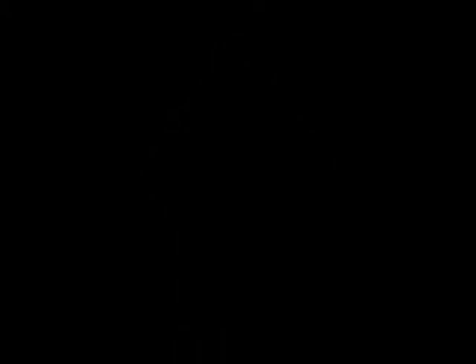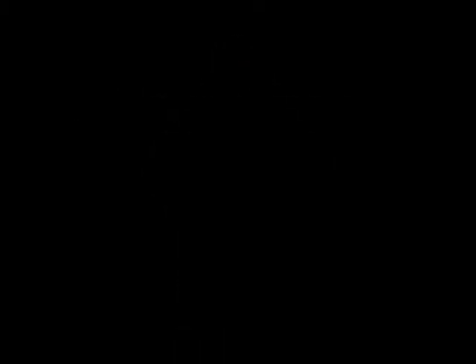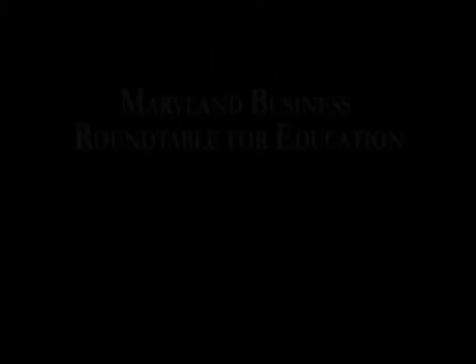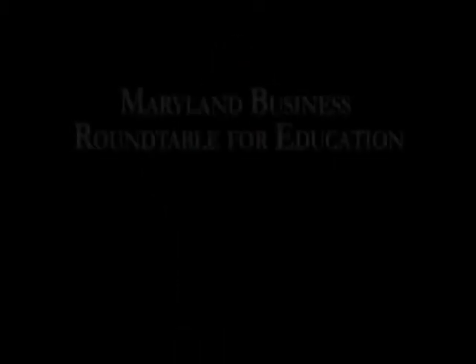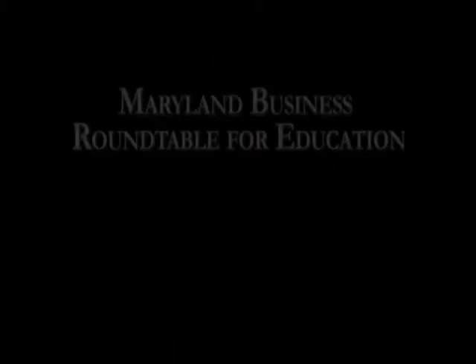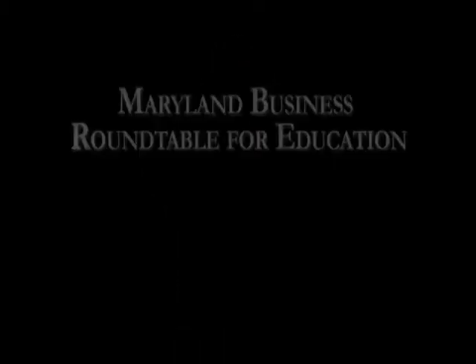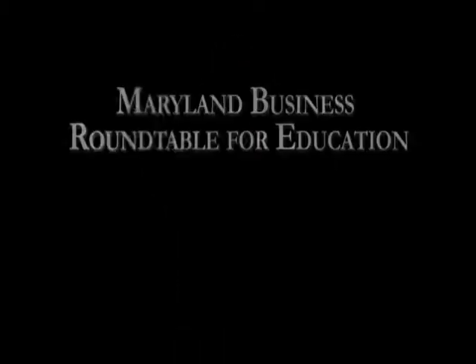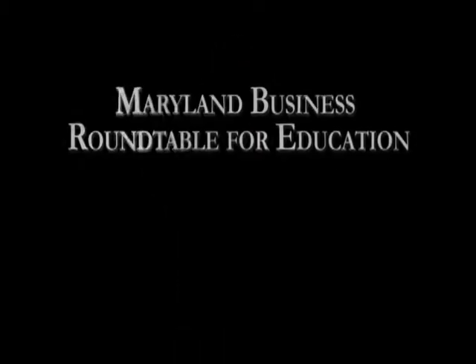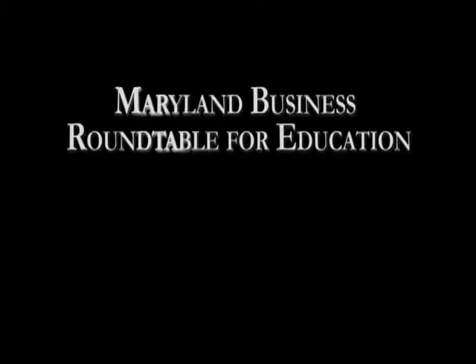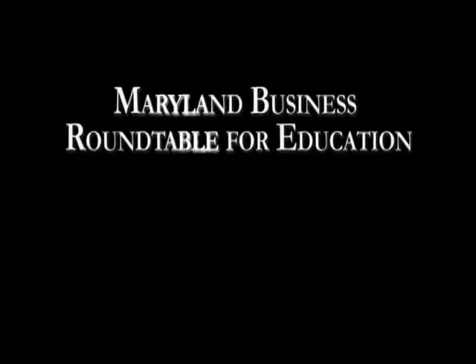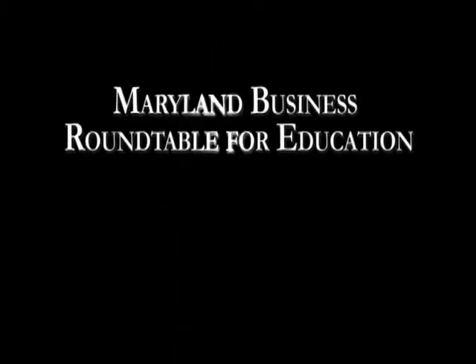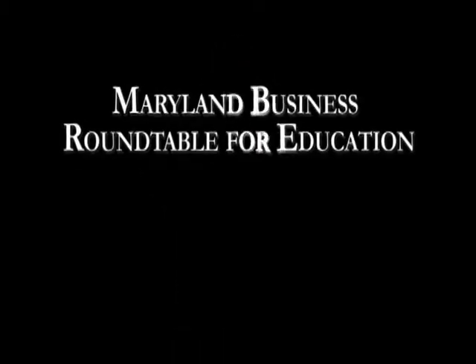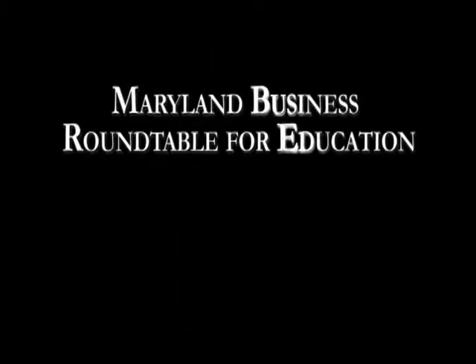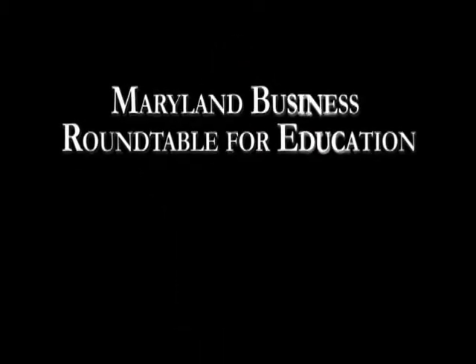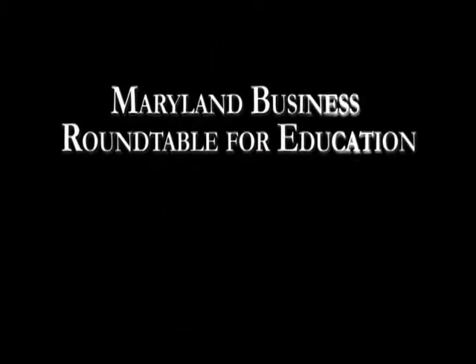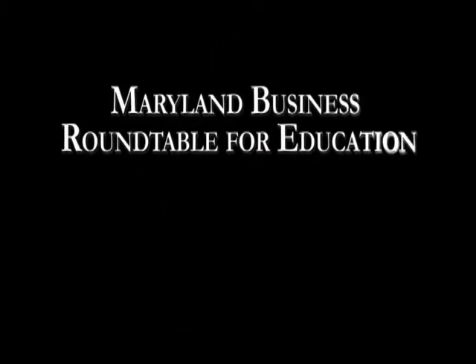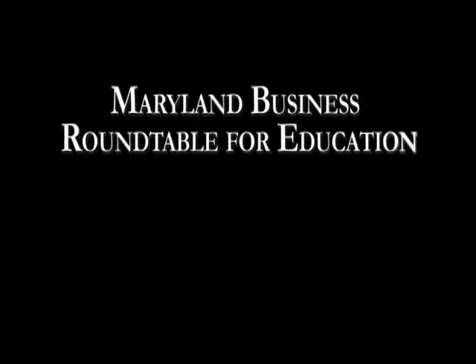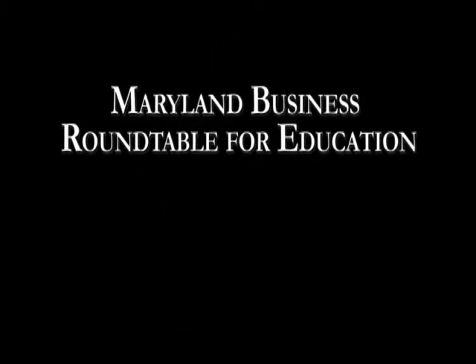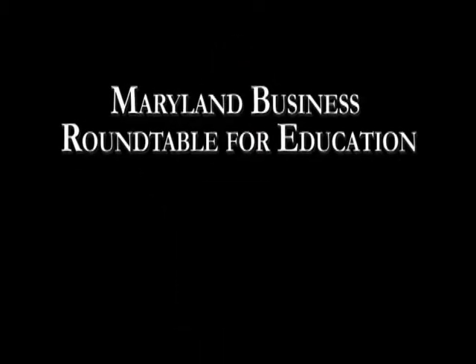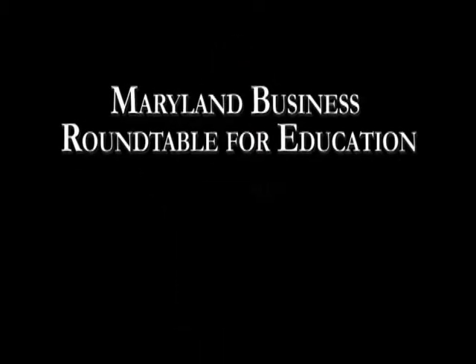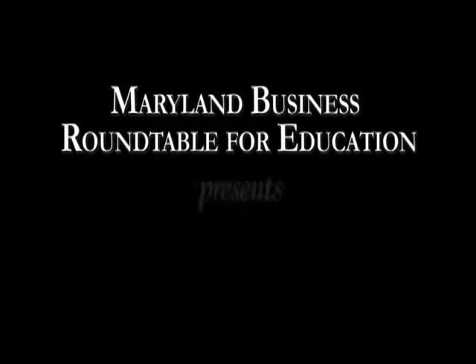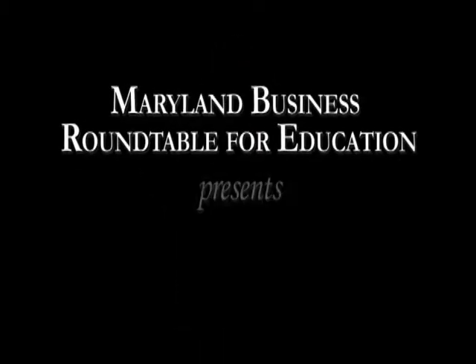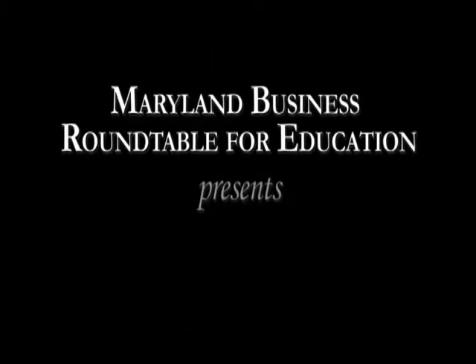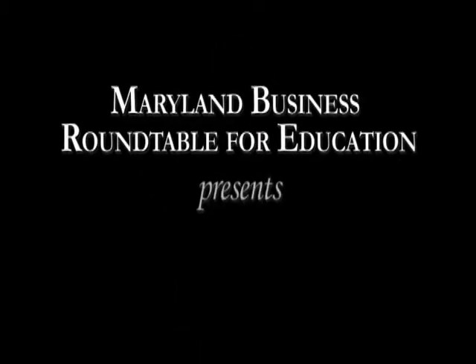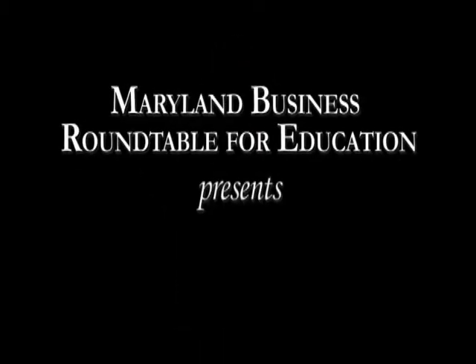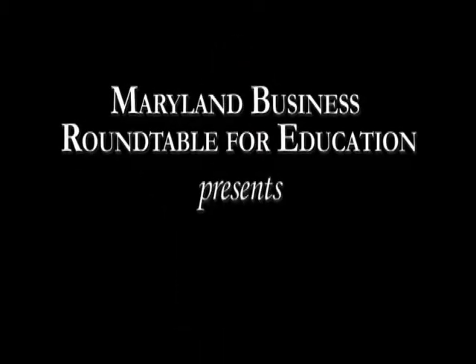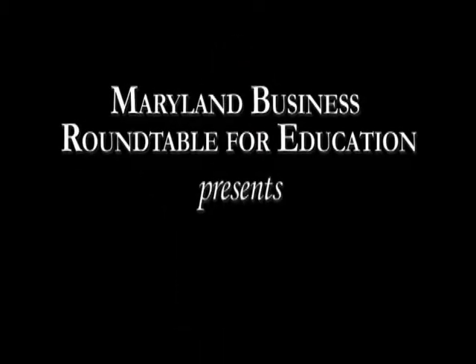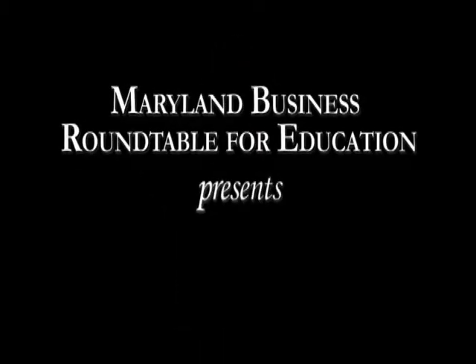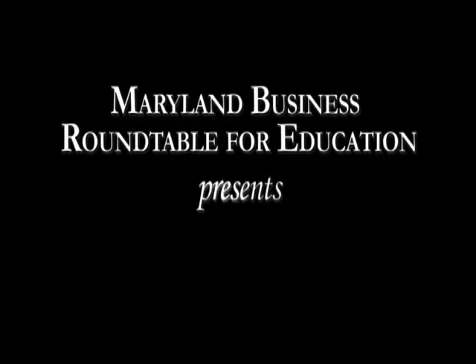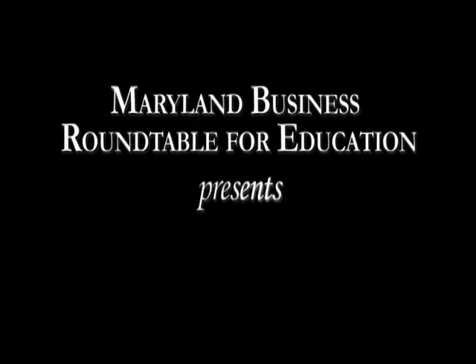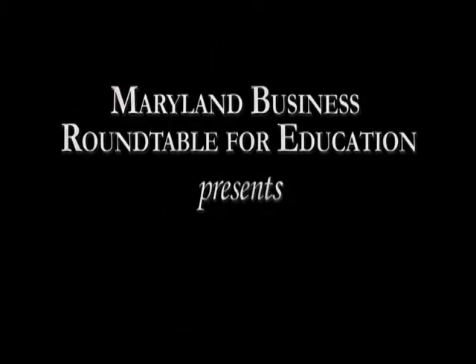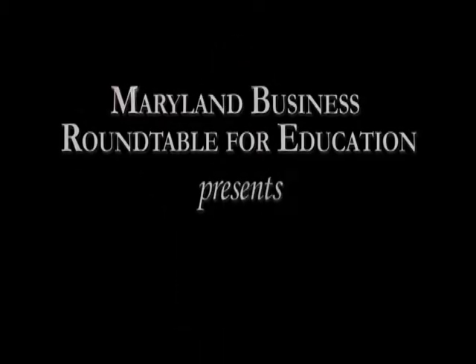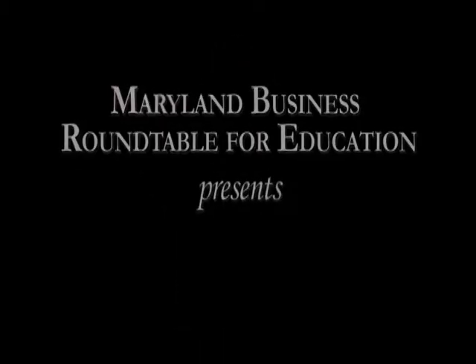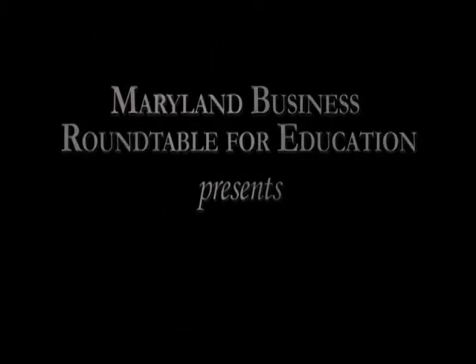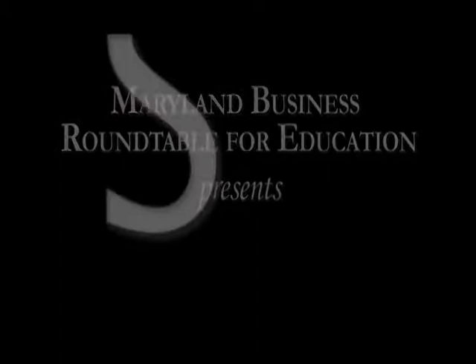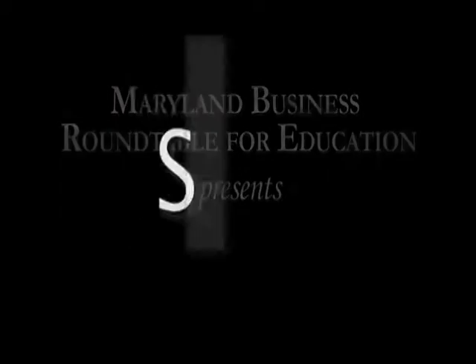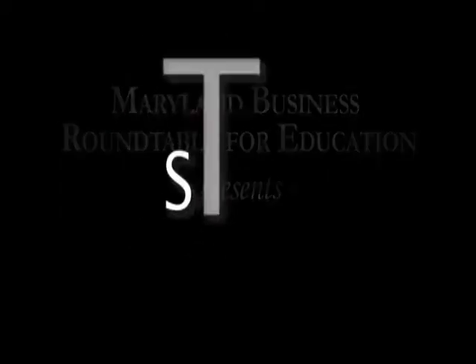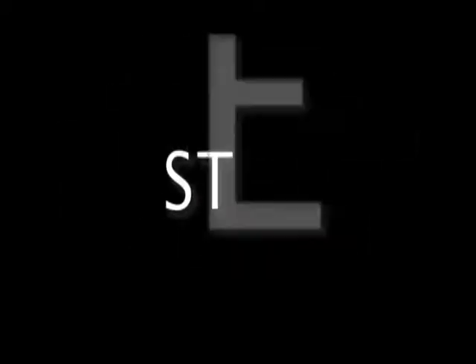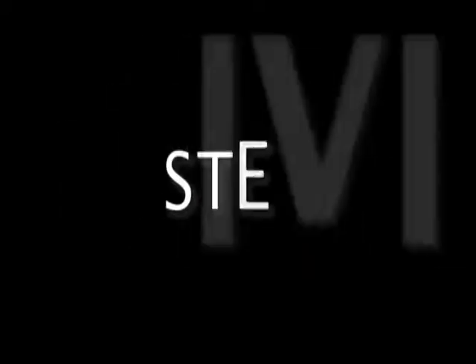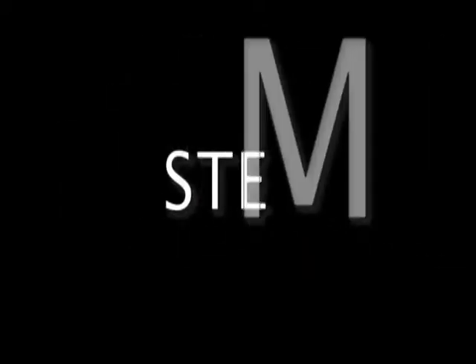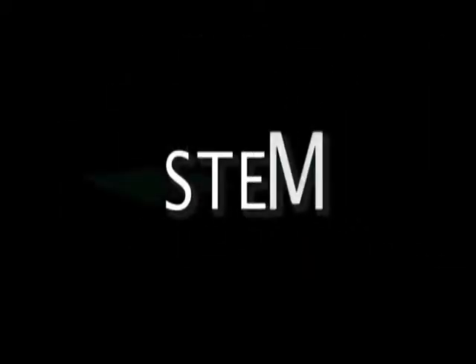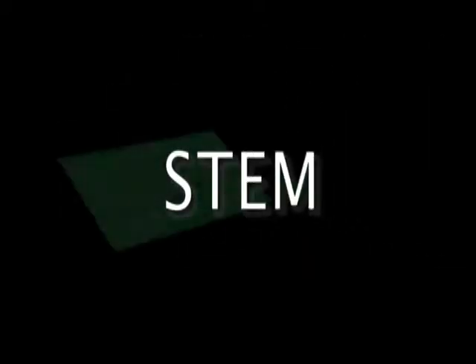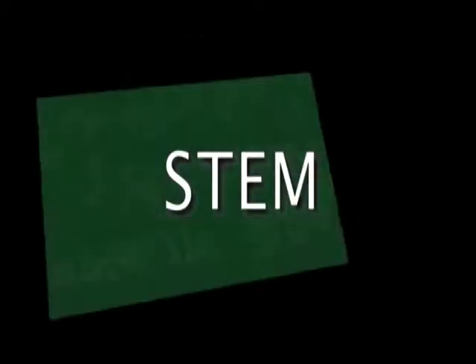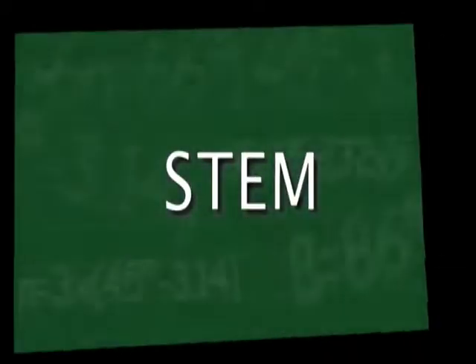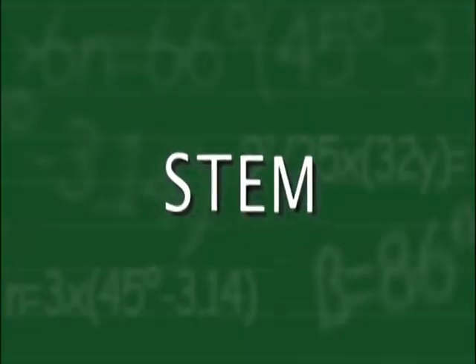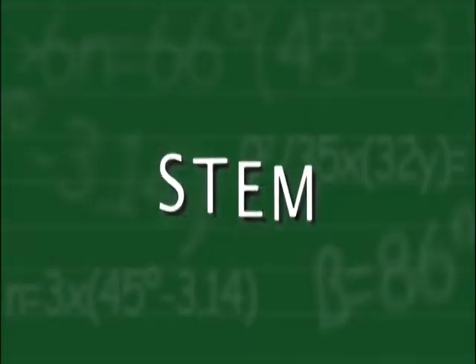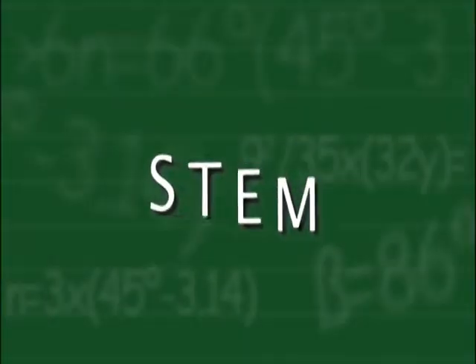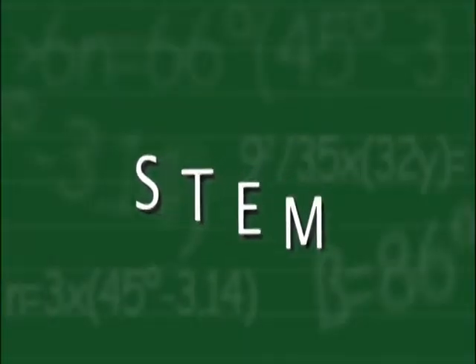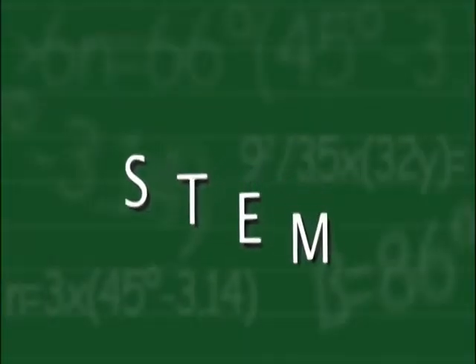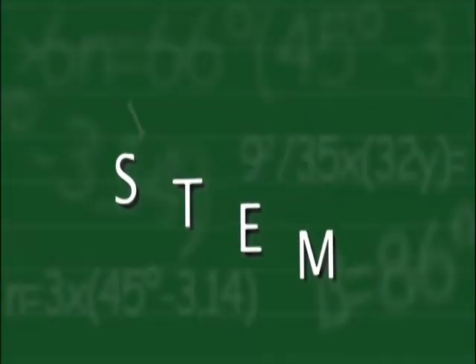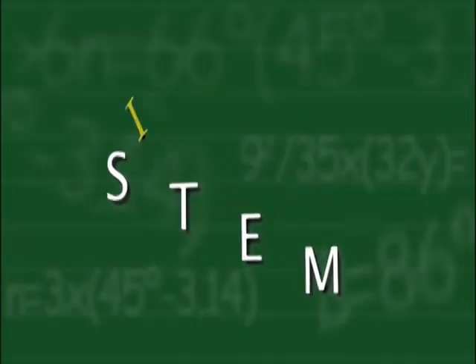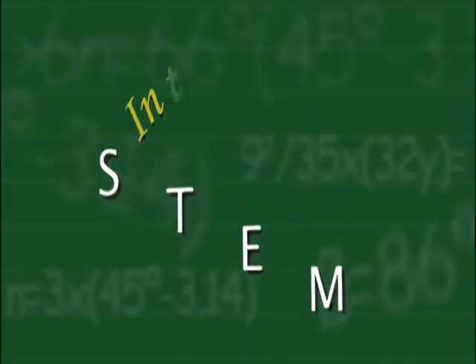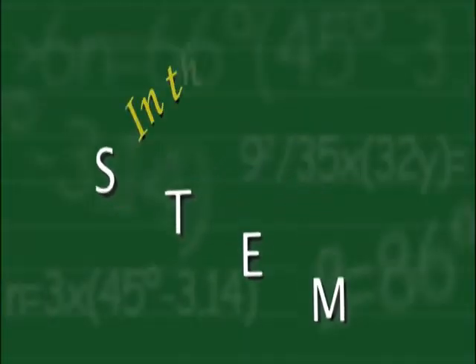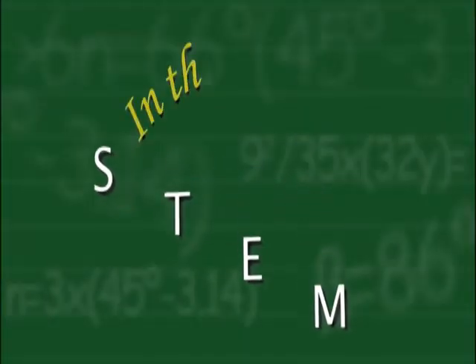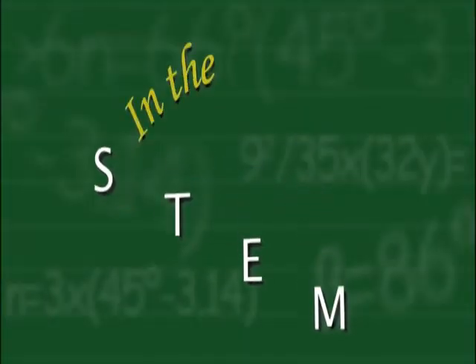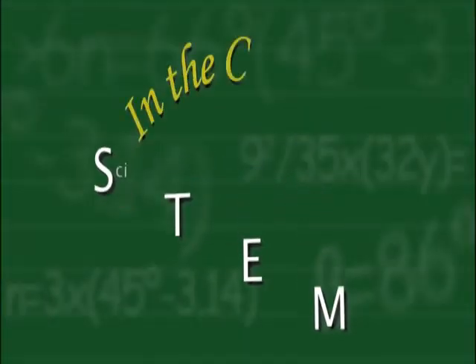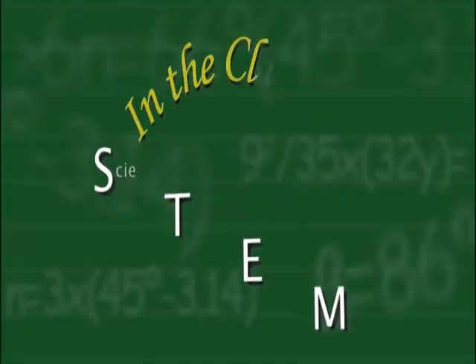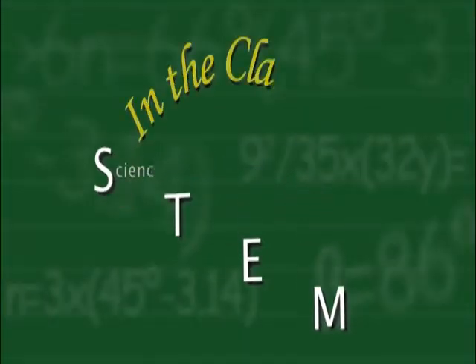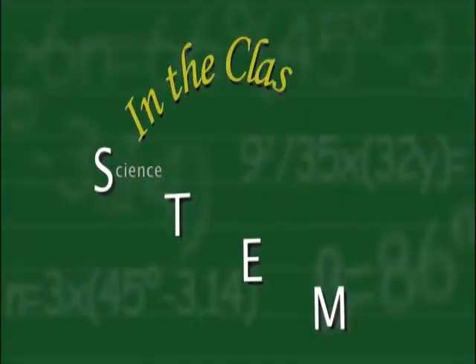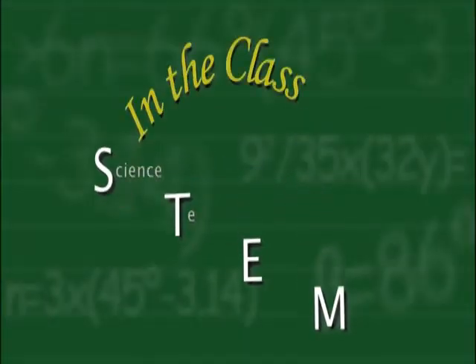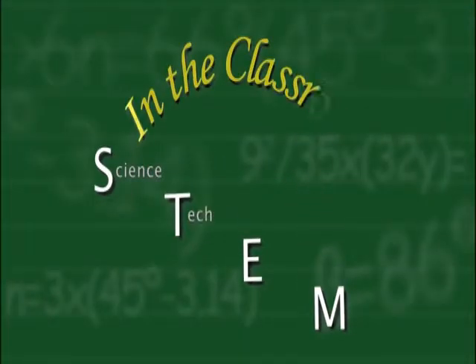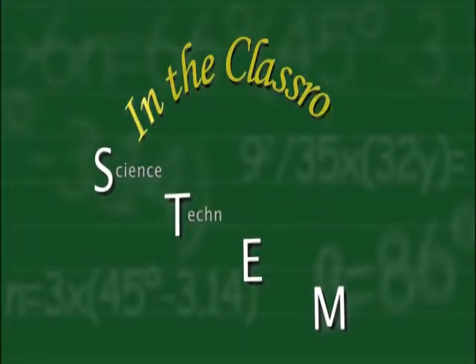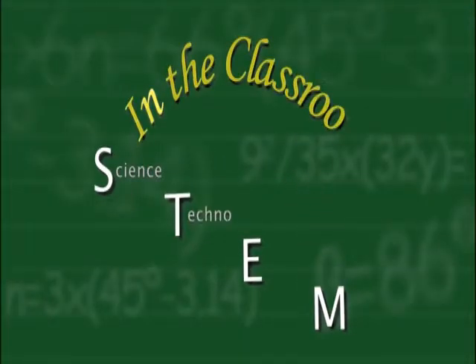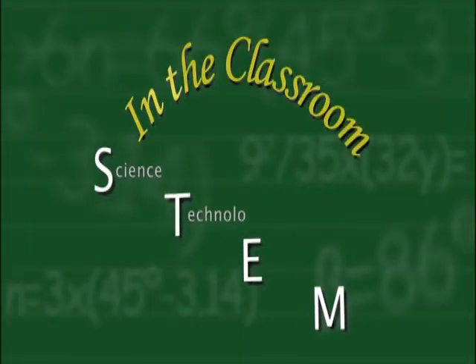The Maryland Business Roundtable for Education presents STEM Education in the Classroom.